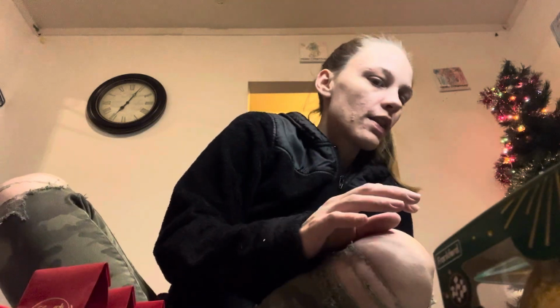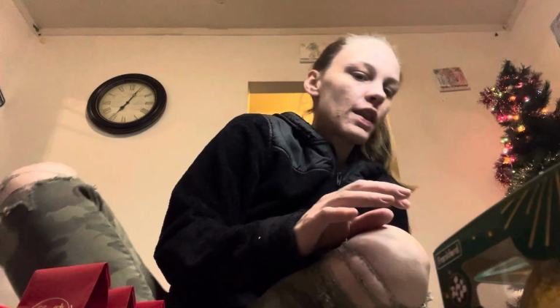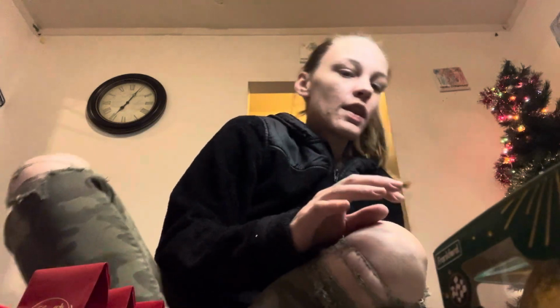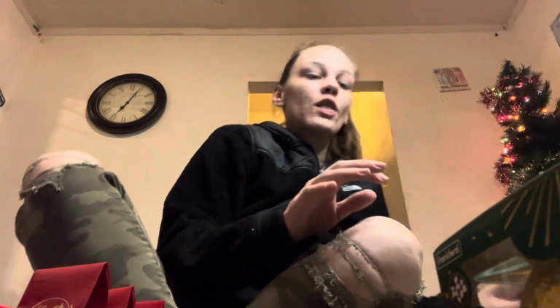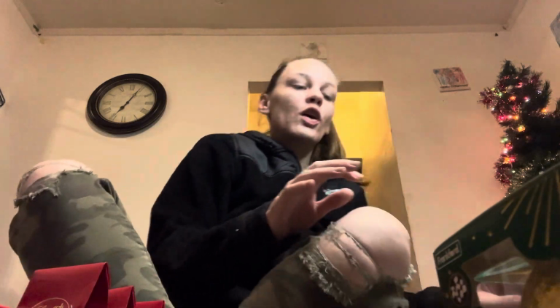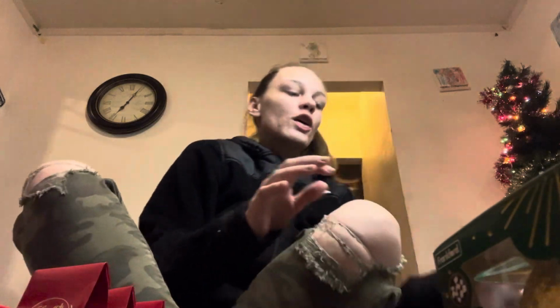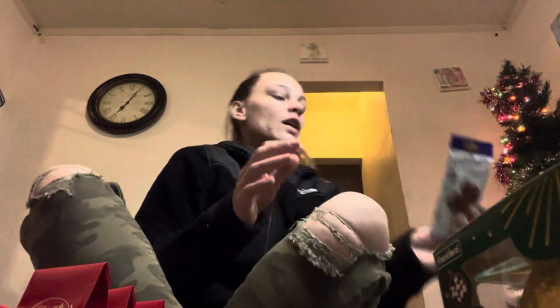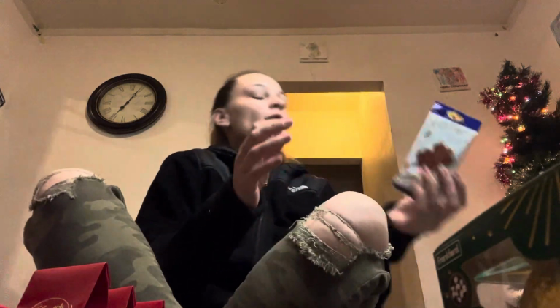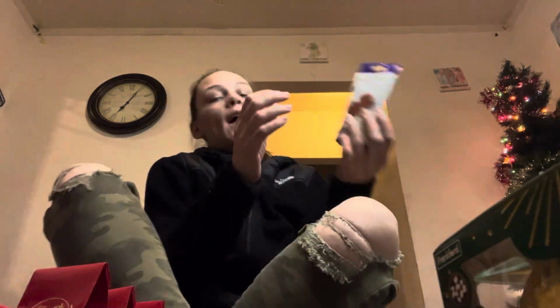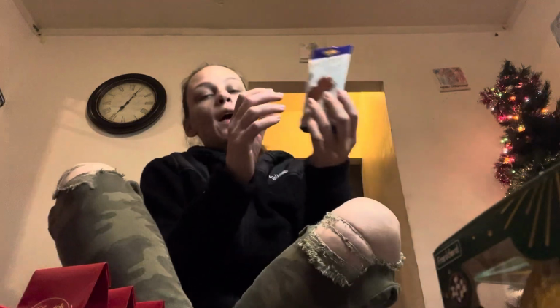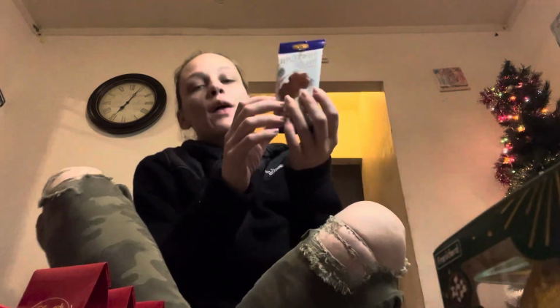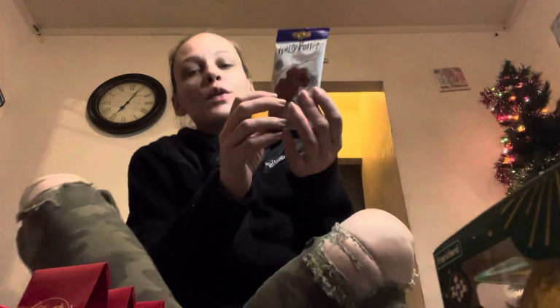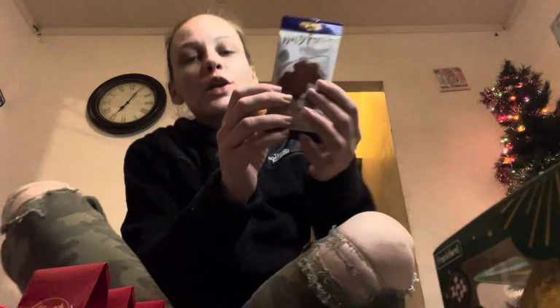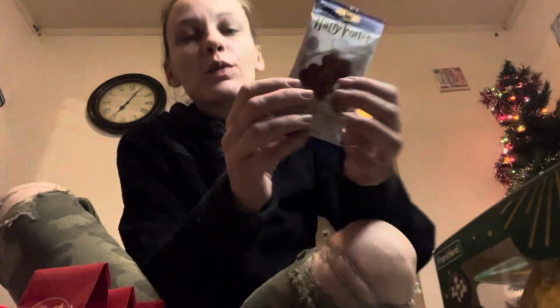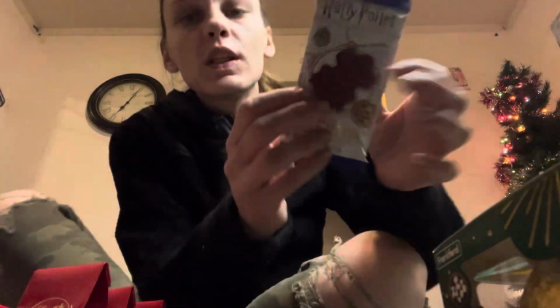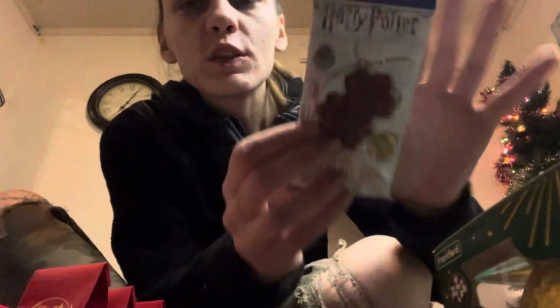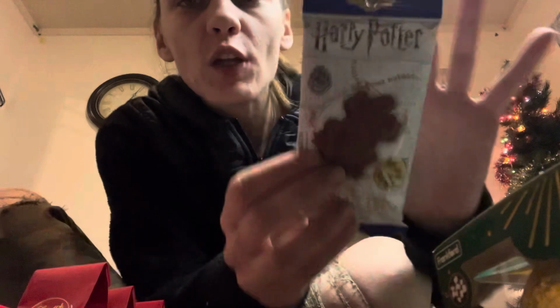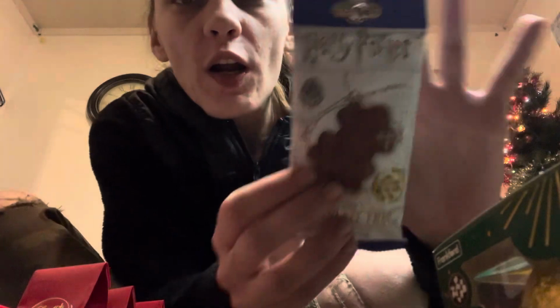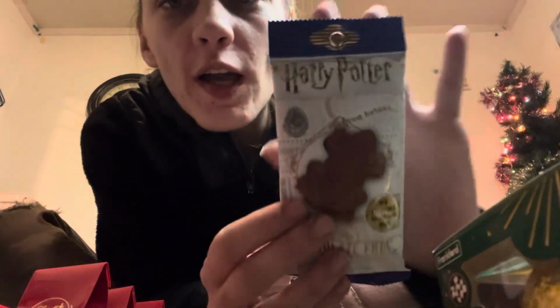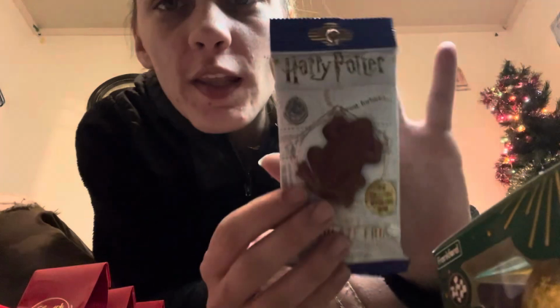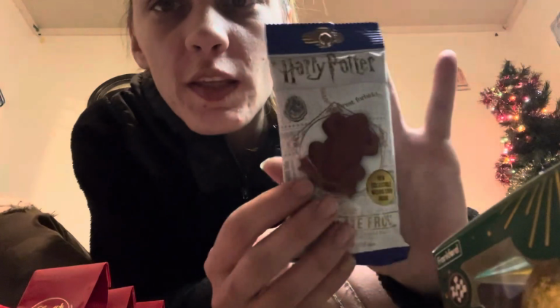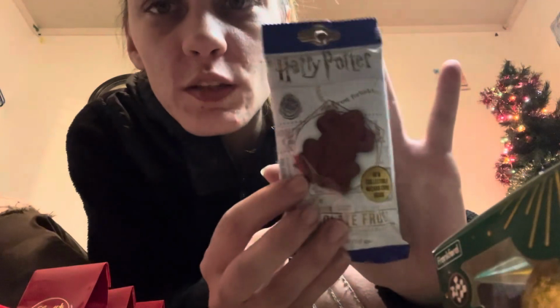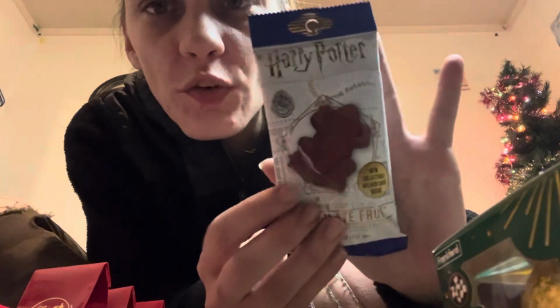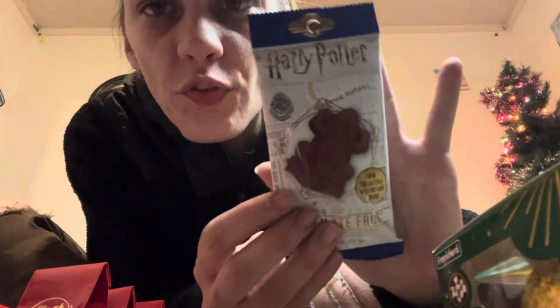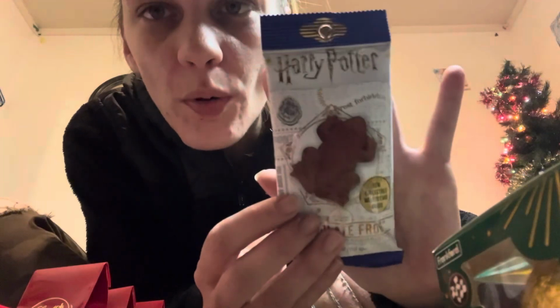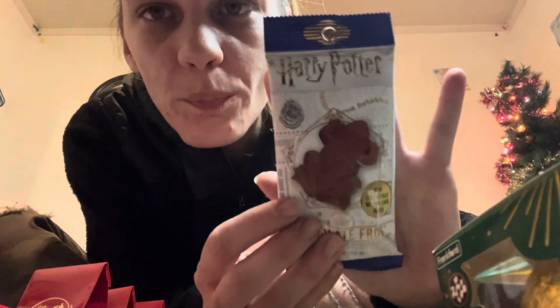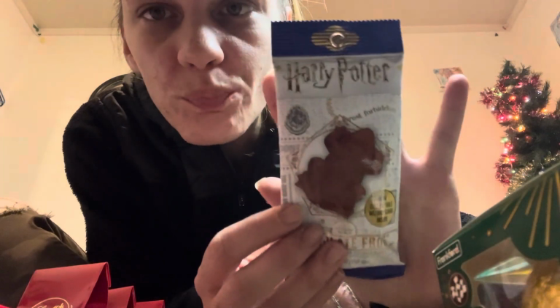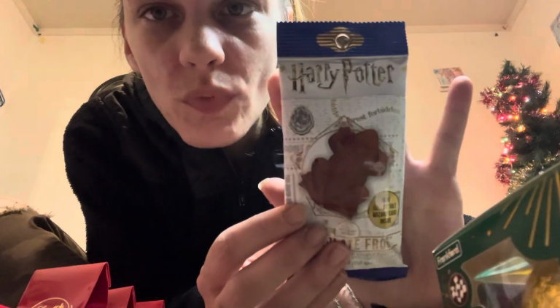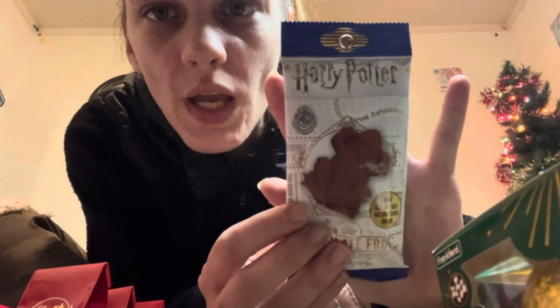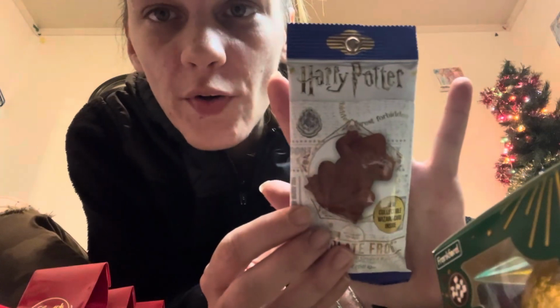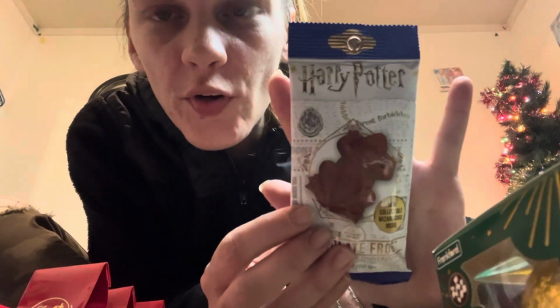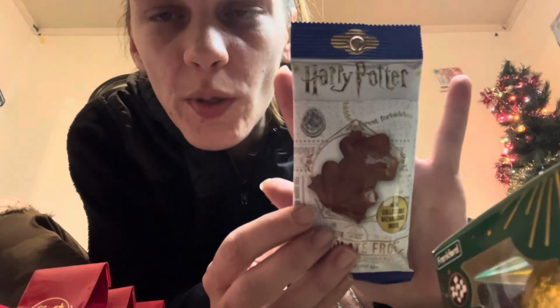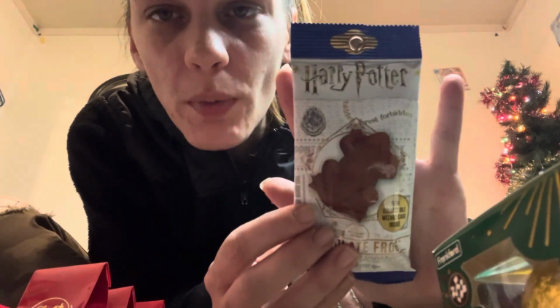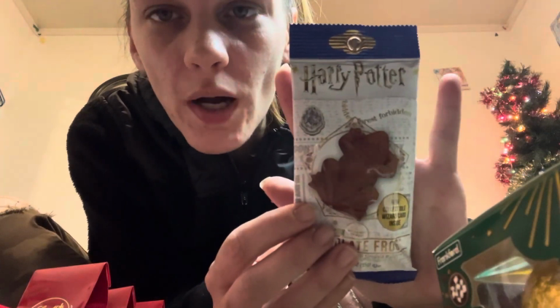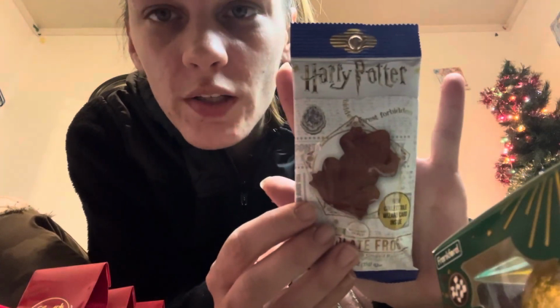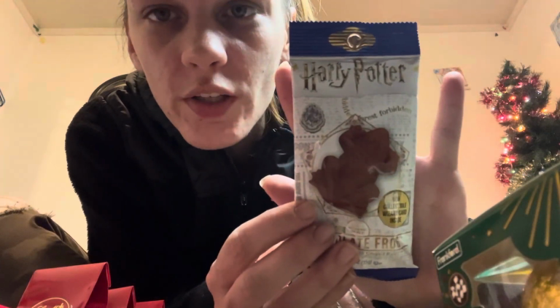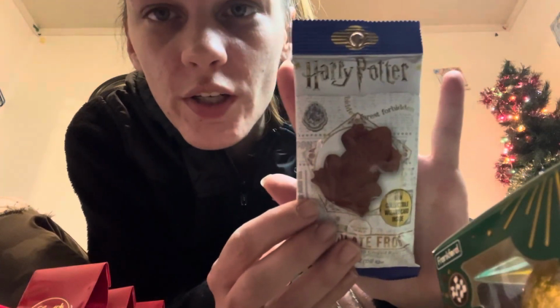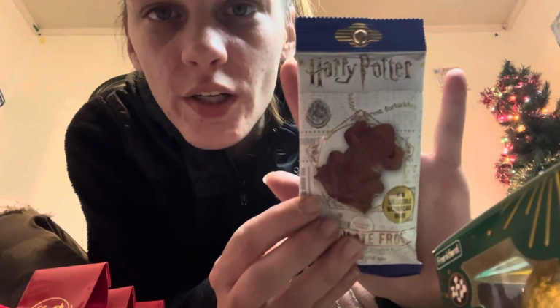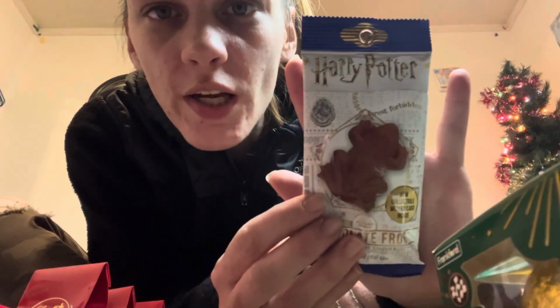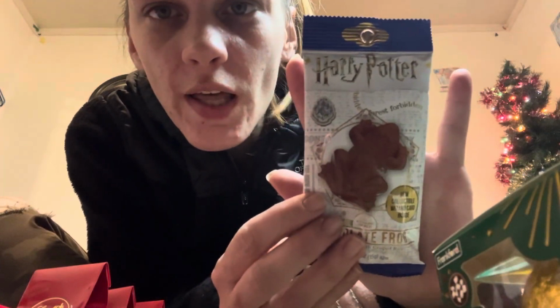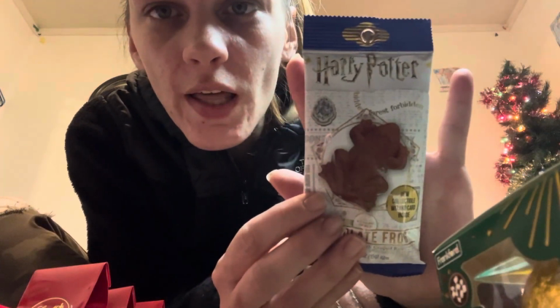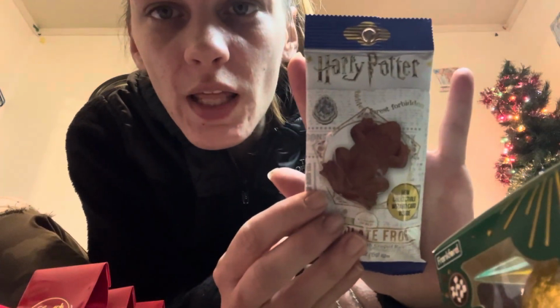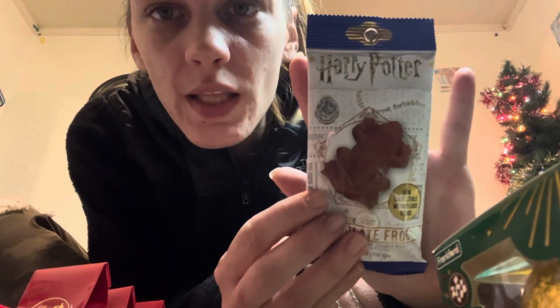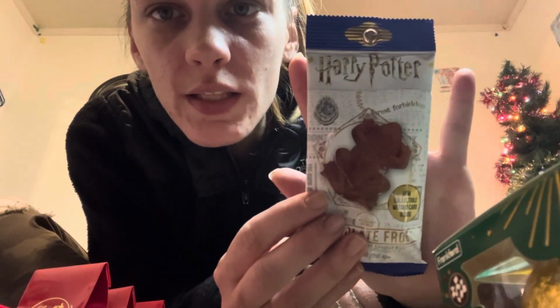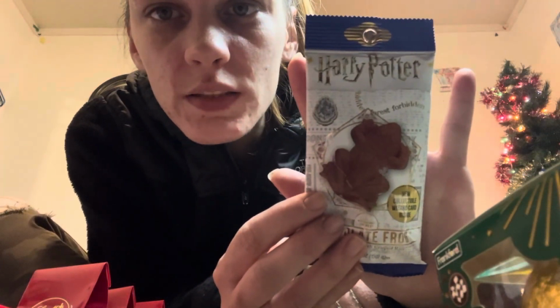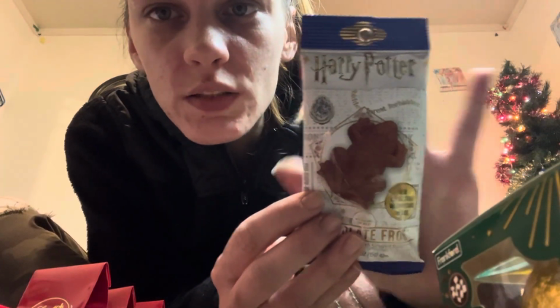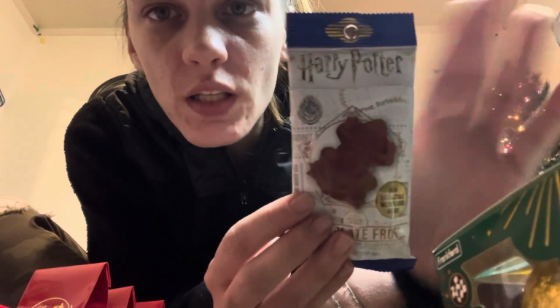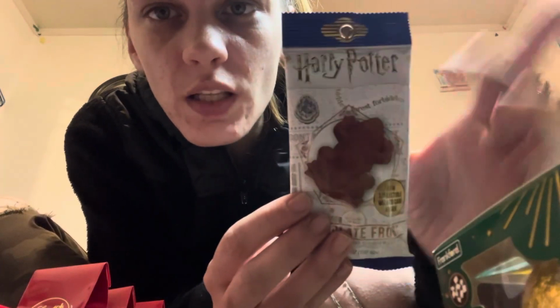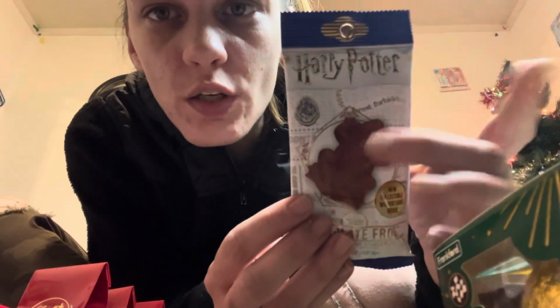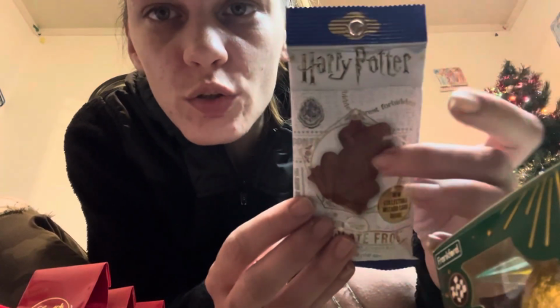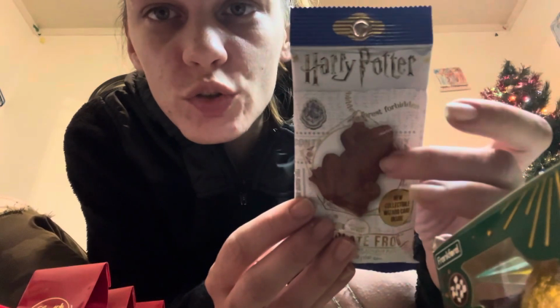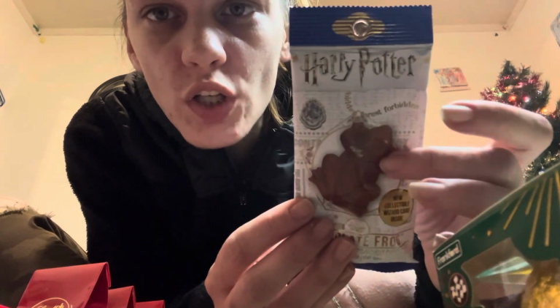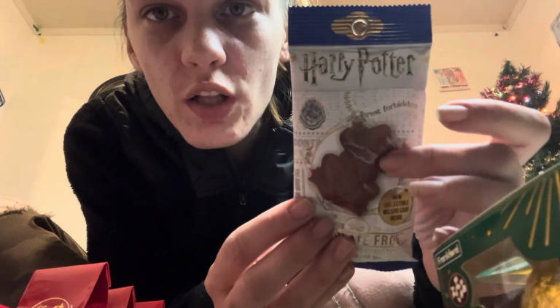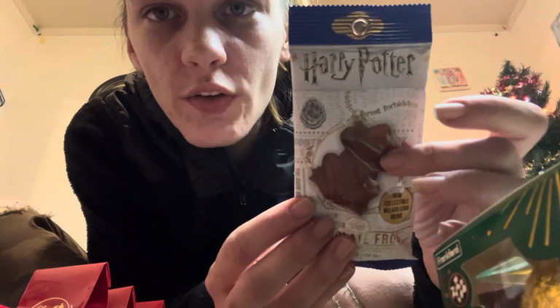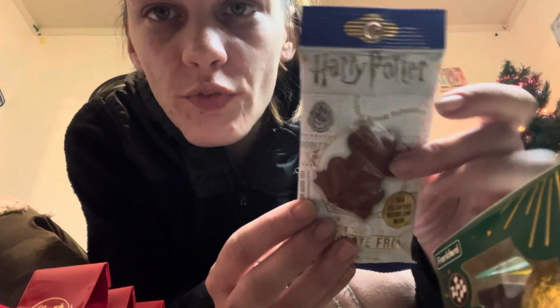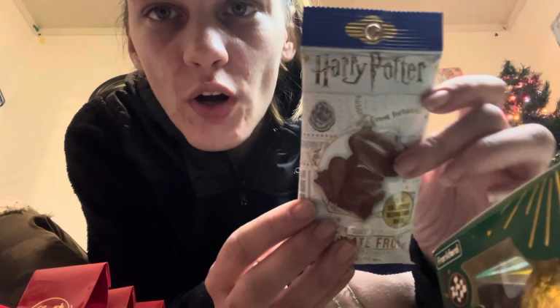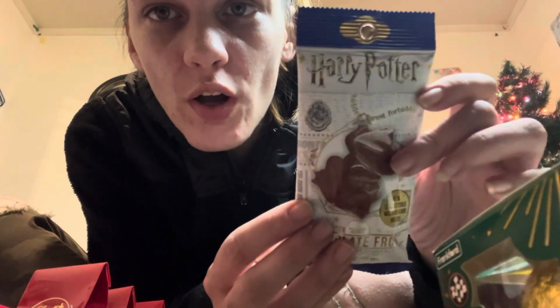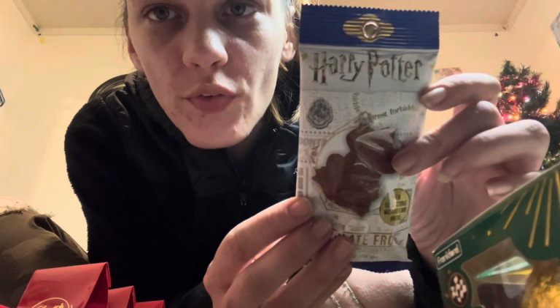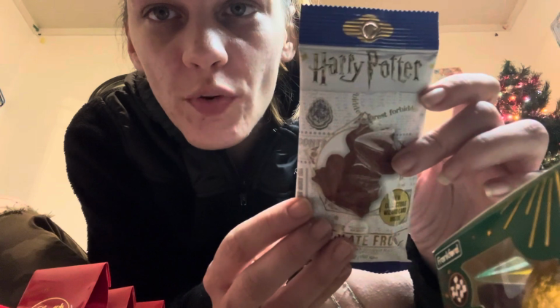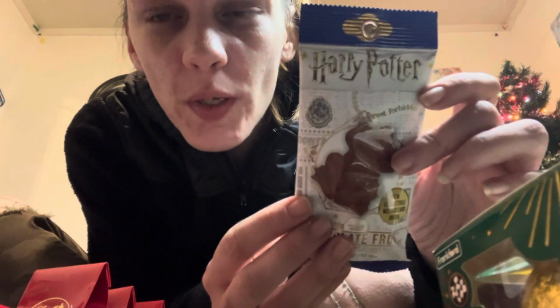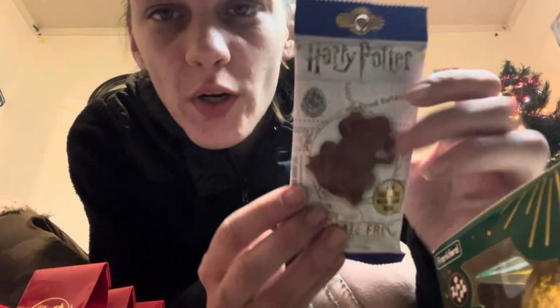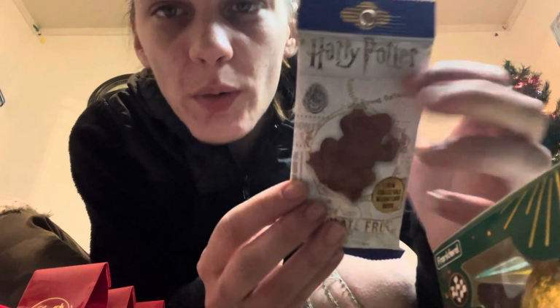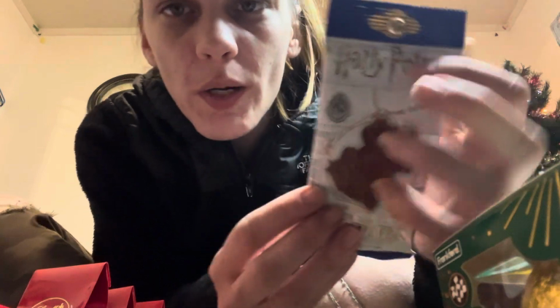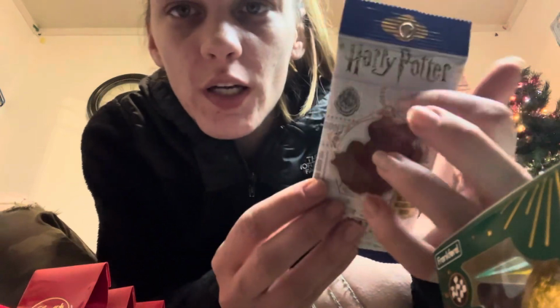Look at how cute these are. These are from Harry Potter — it's the little chocolate frog from Harry Potter.